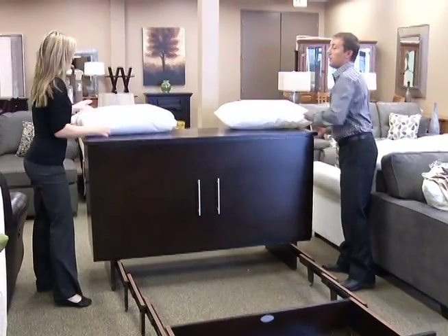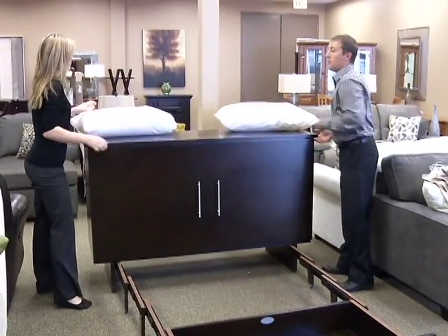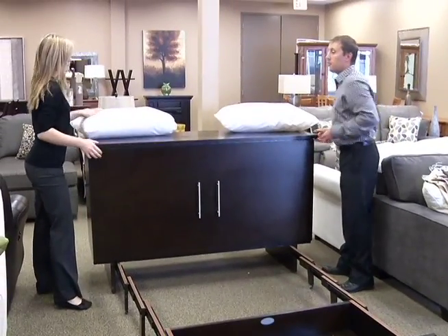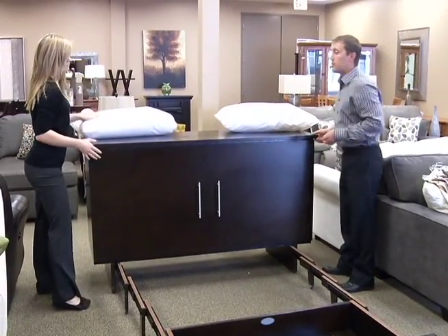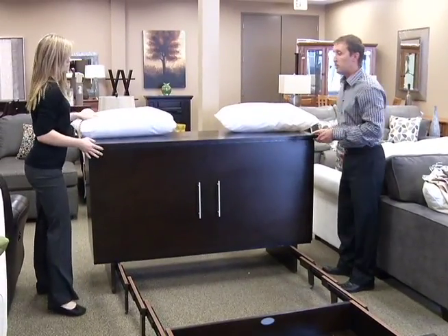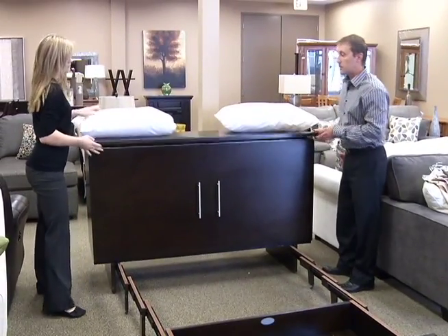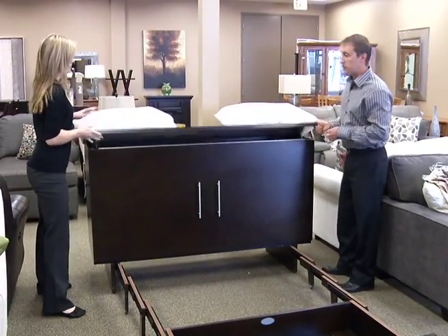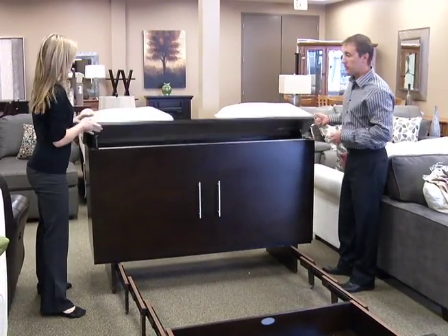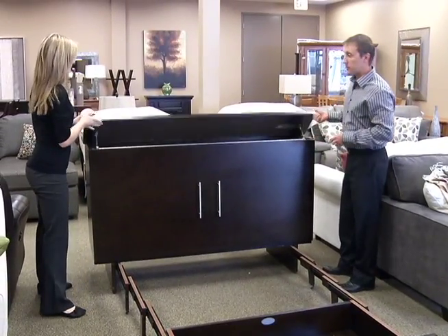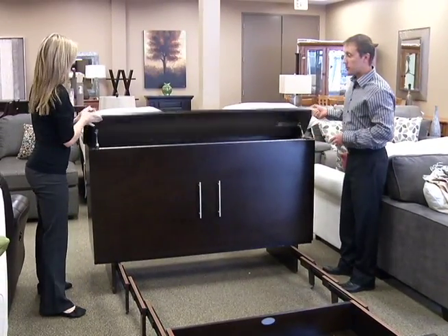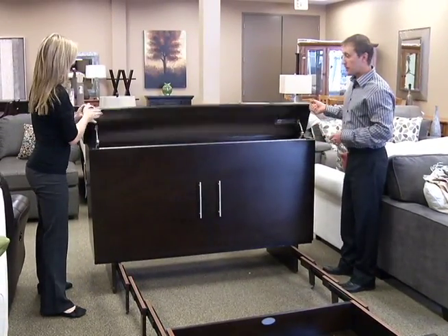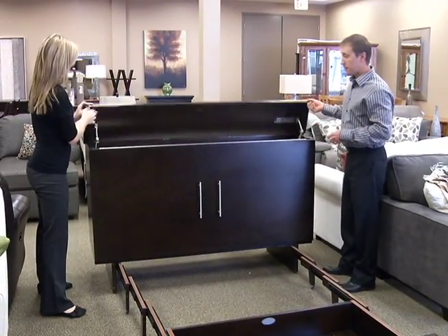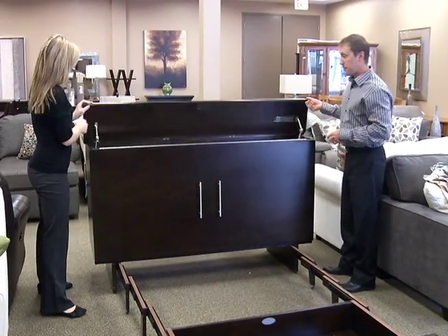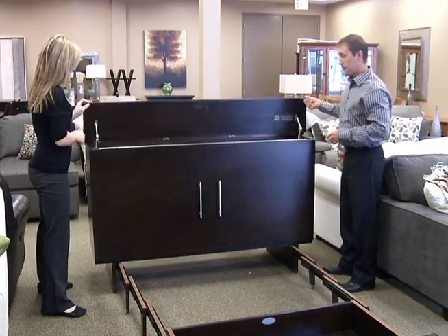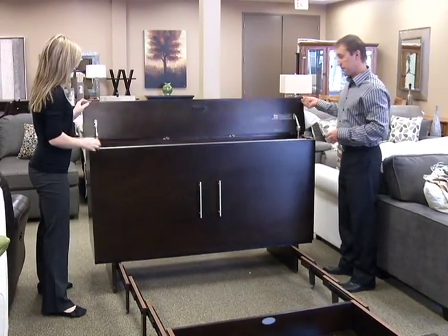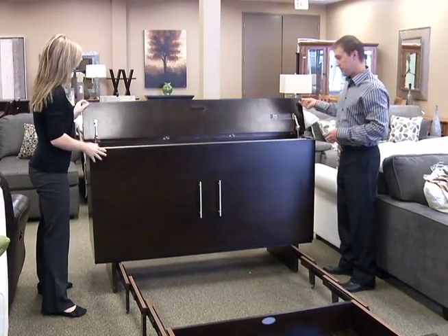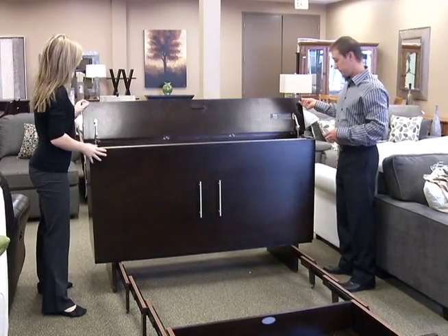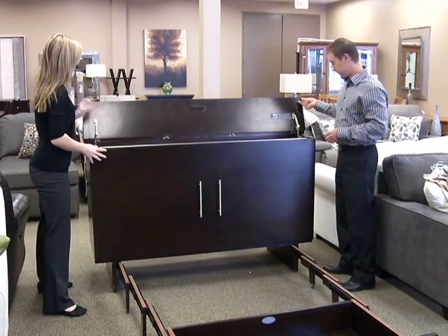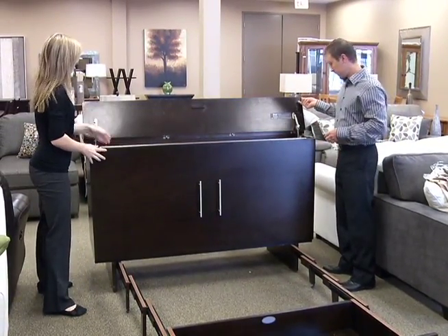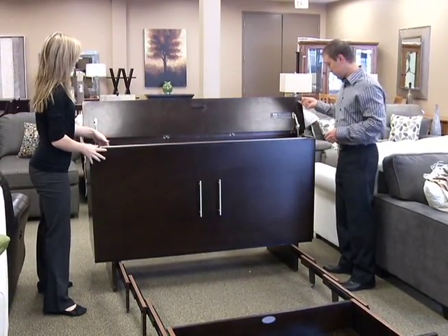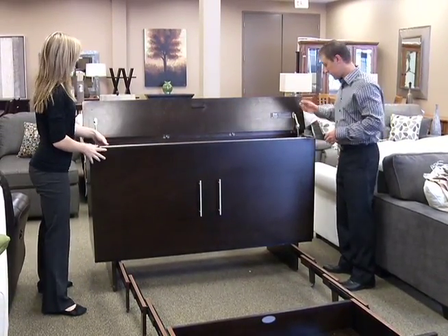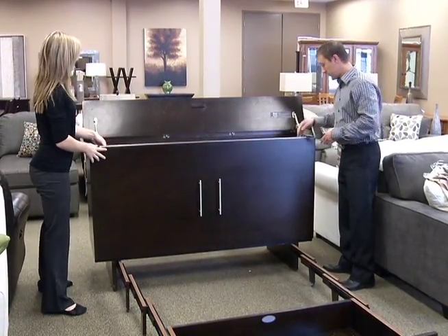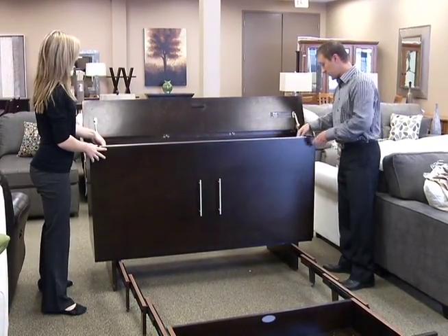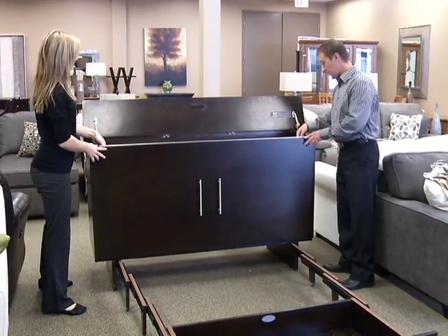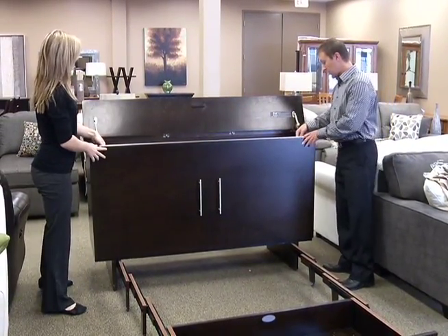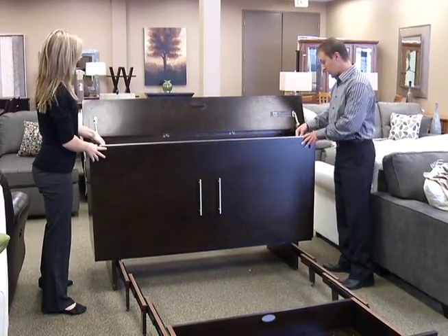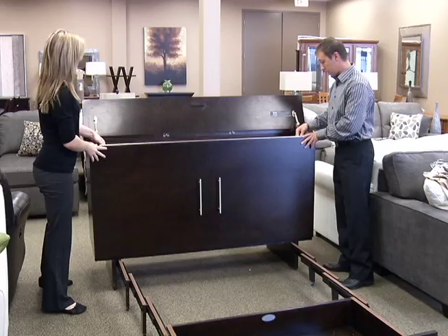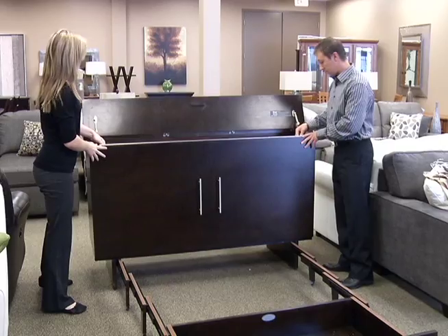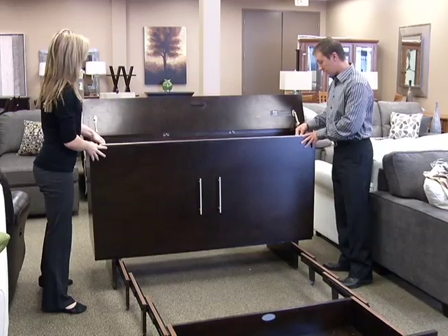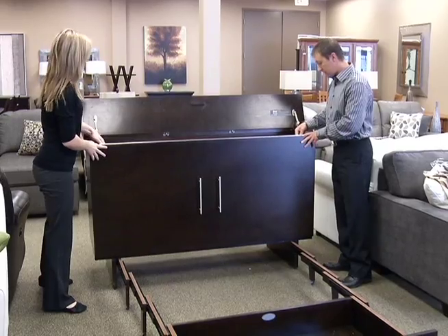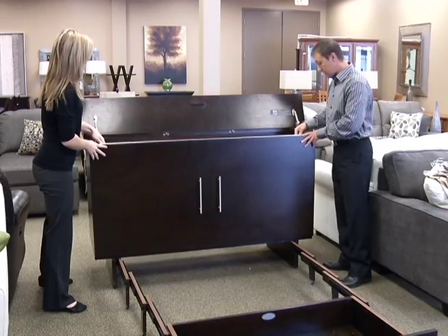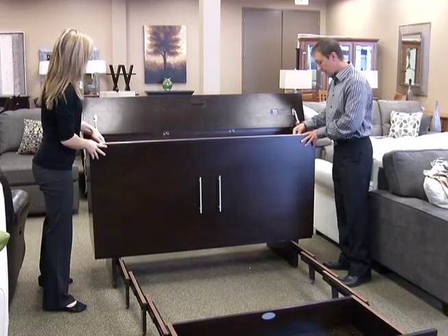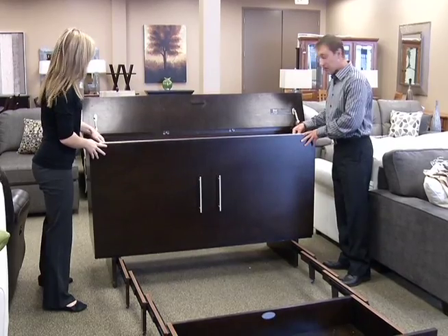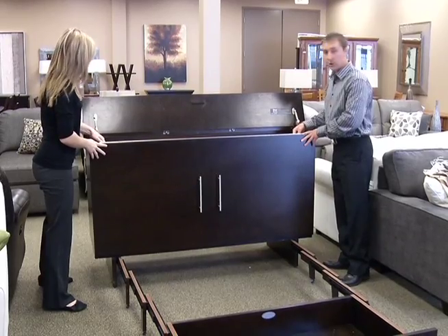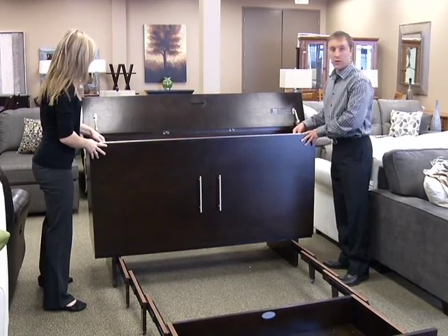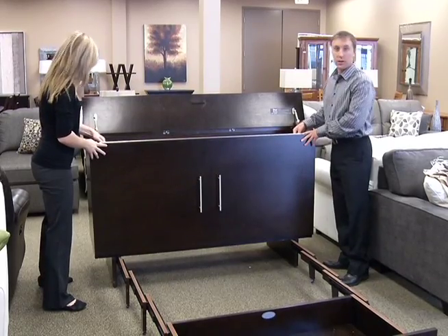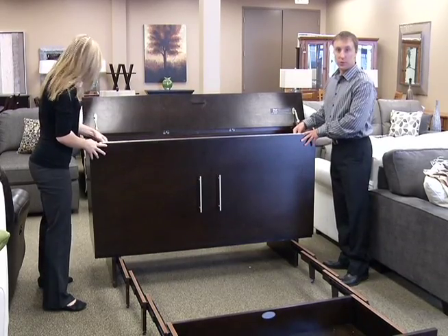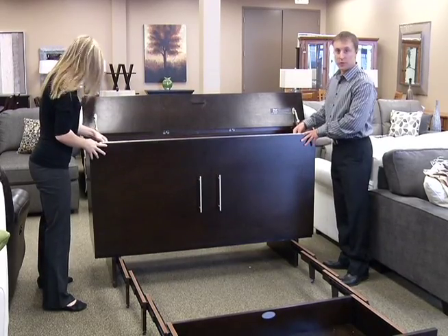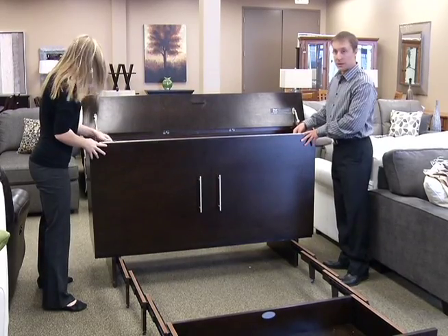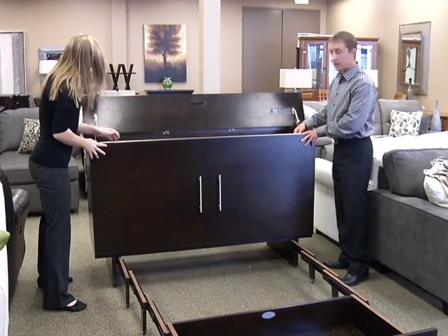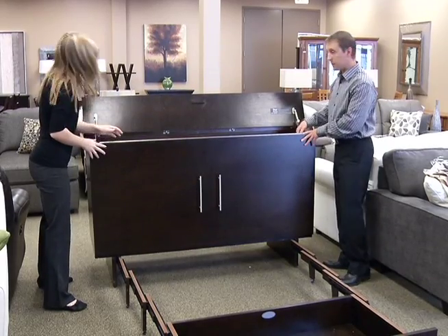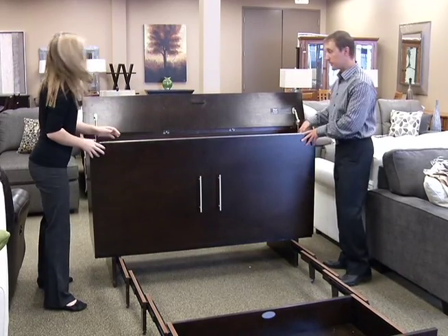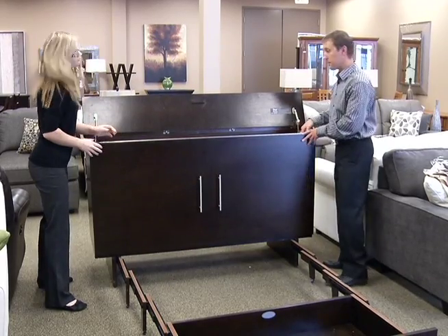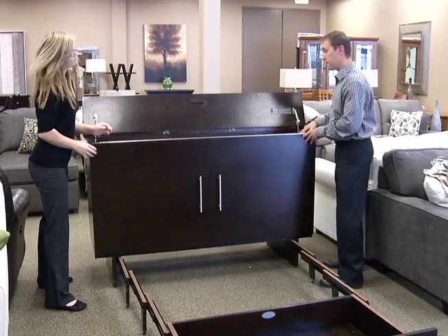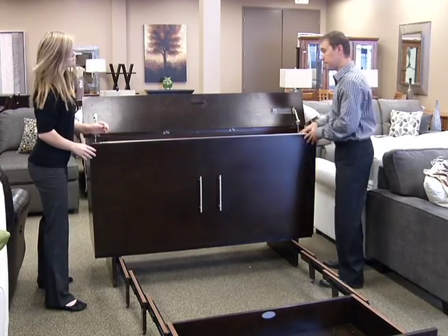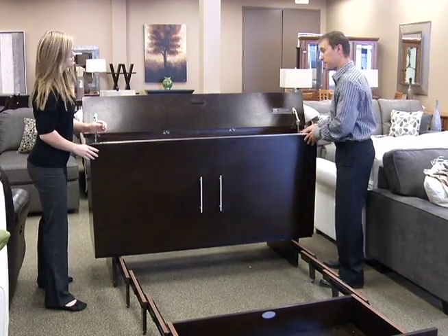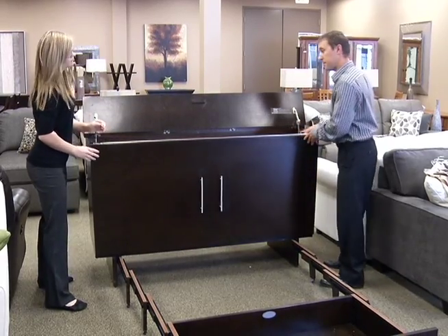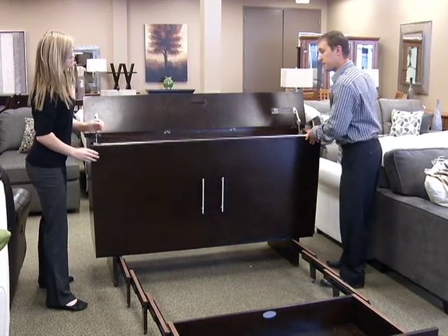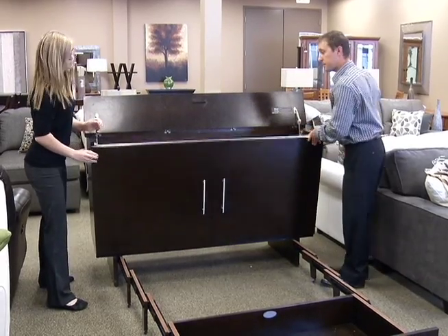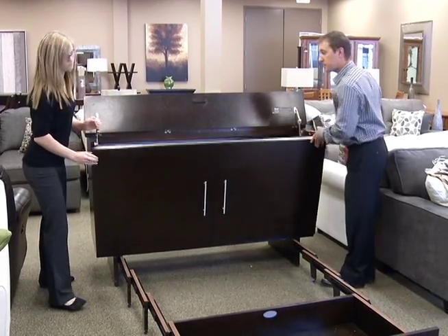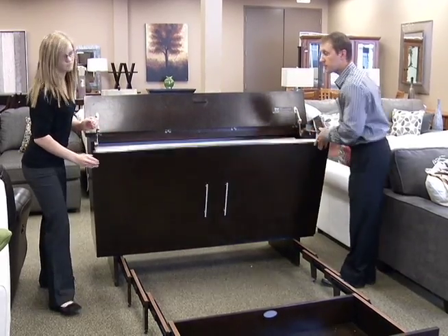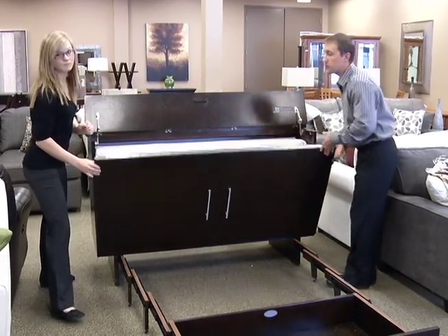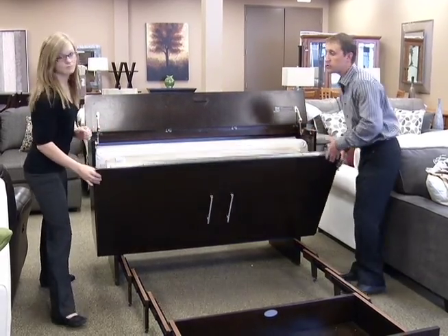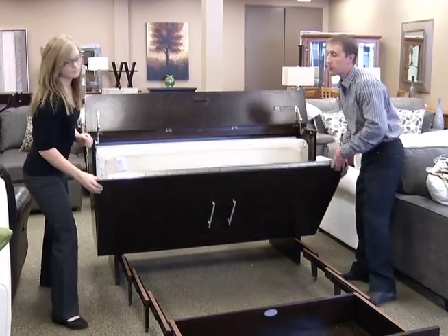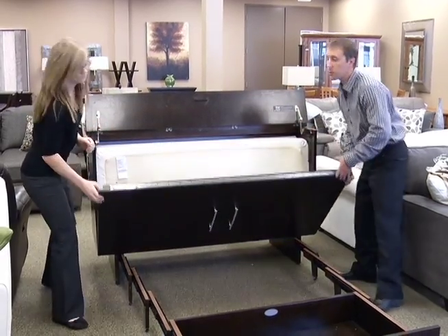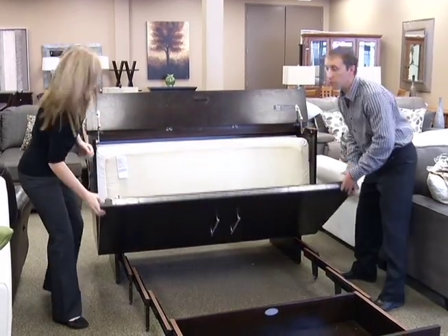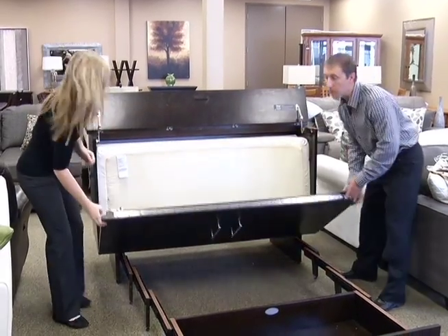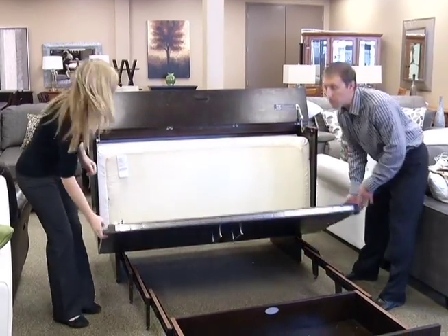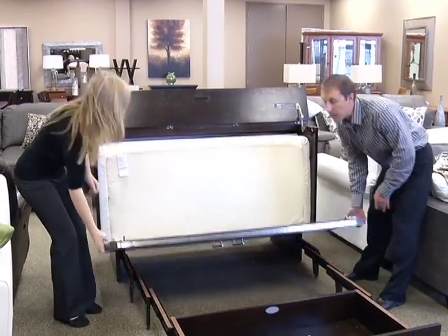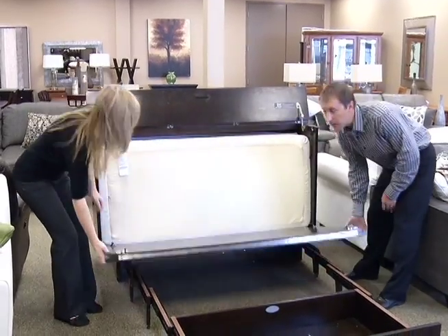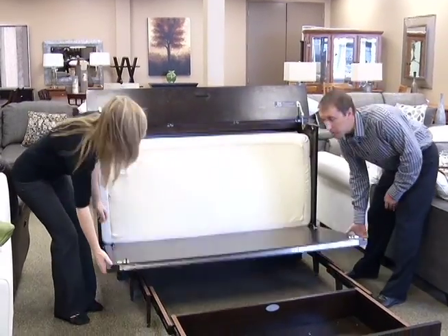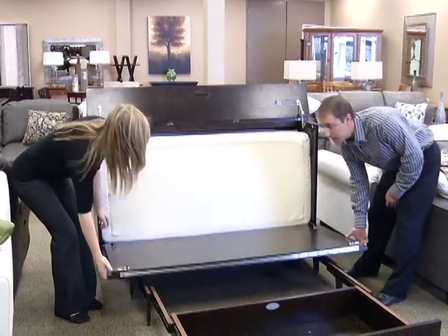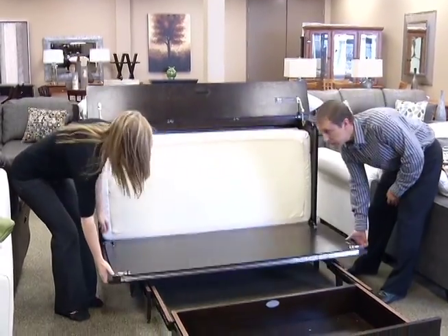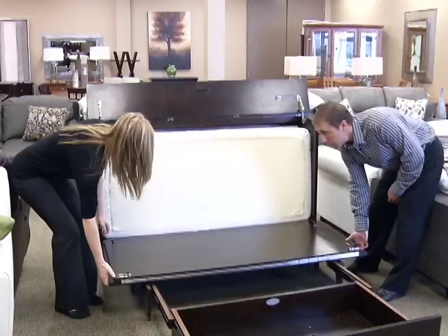Flip up the flip top. There's a safety latch on either side. Drop the front panel down.